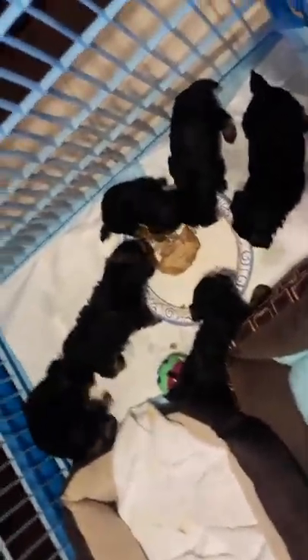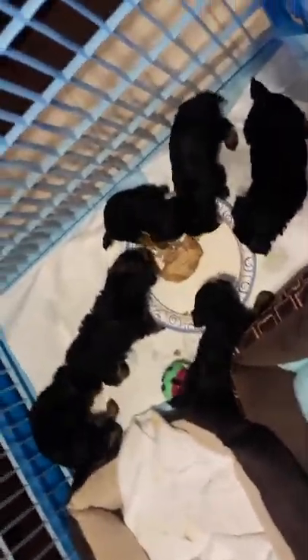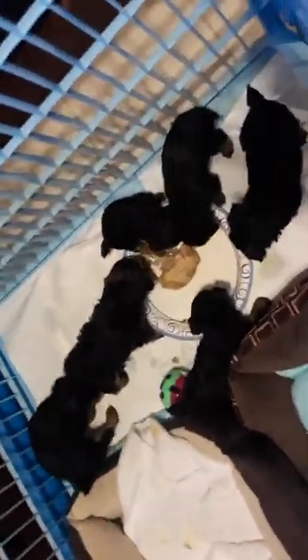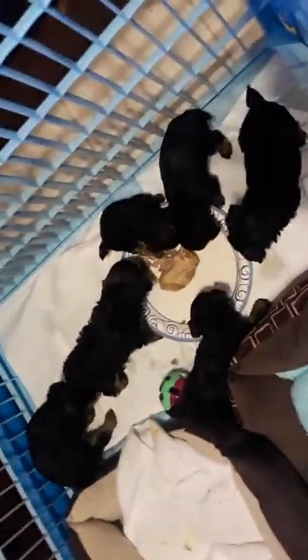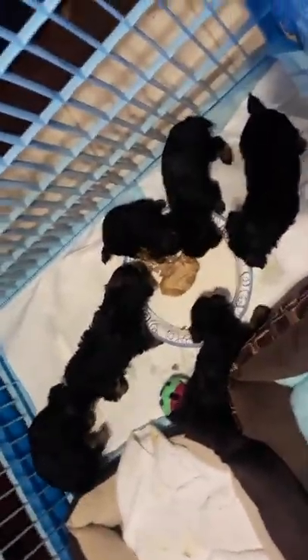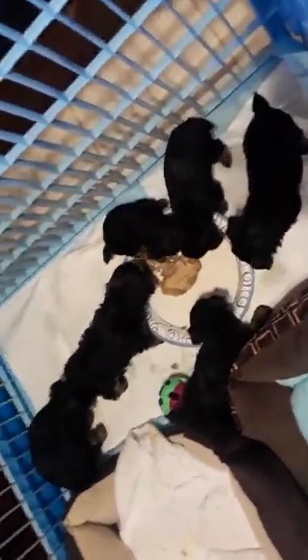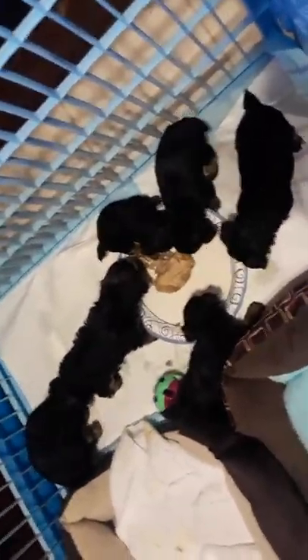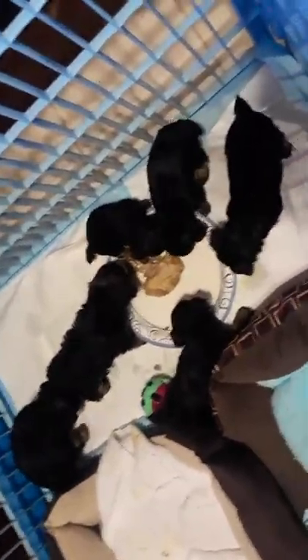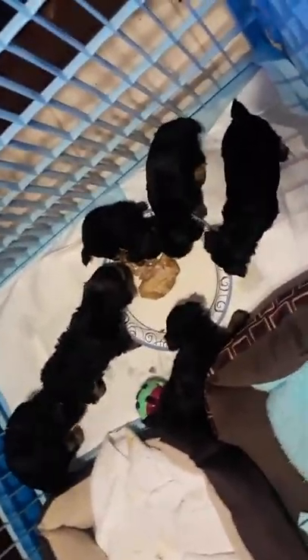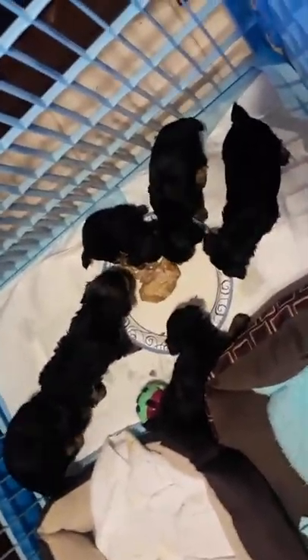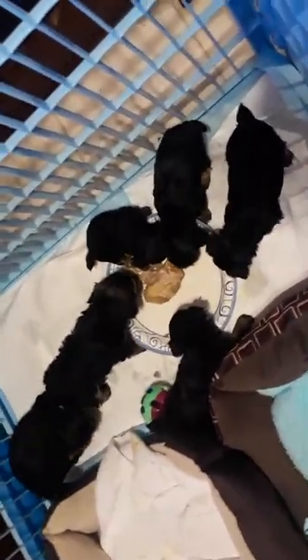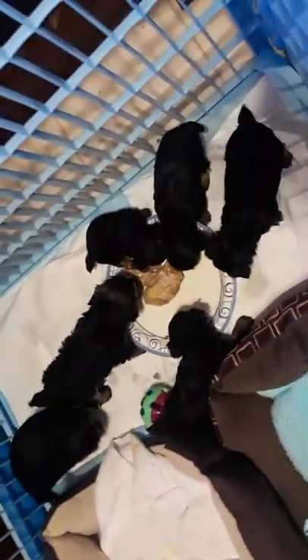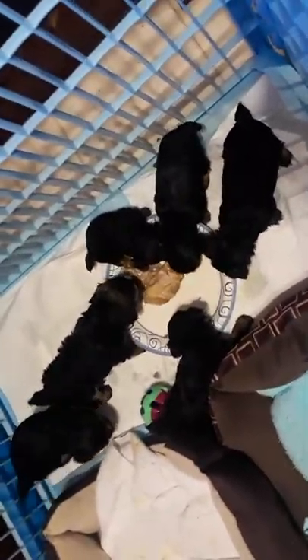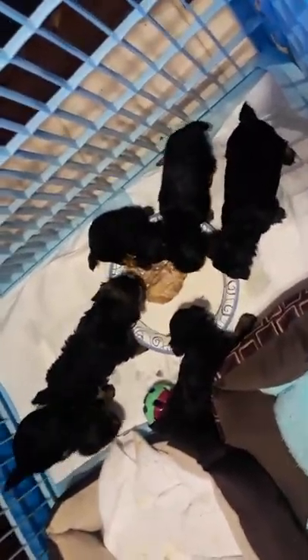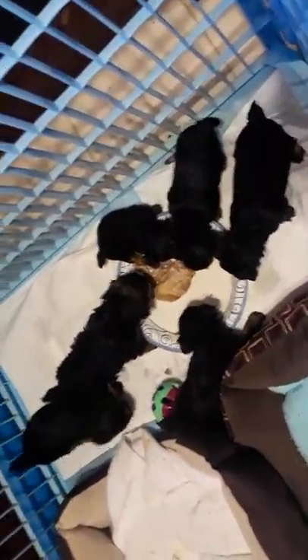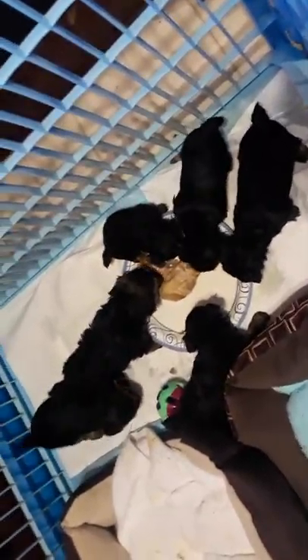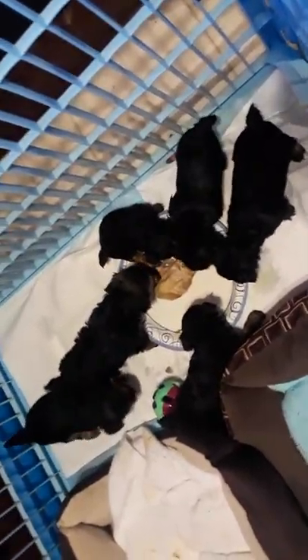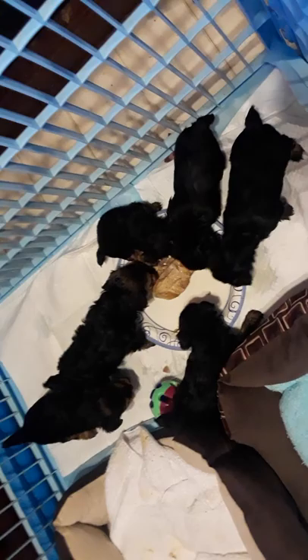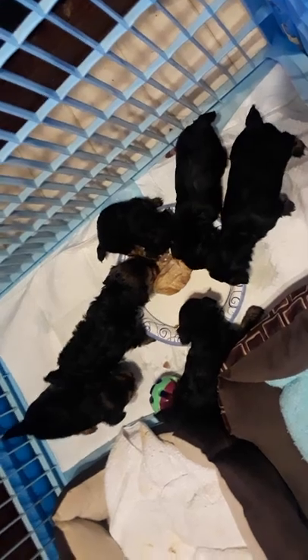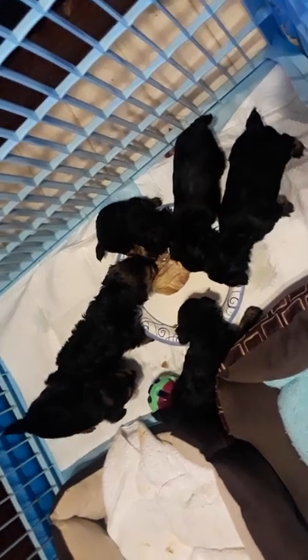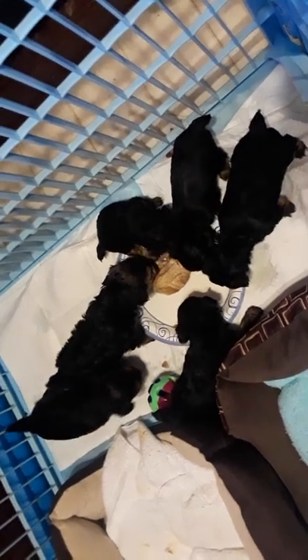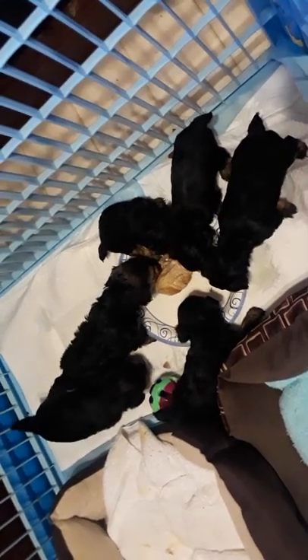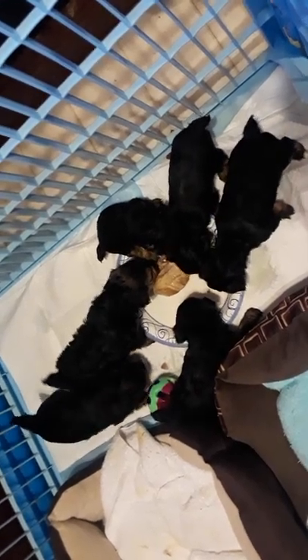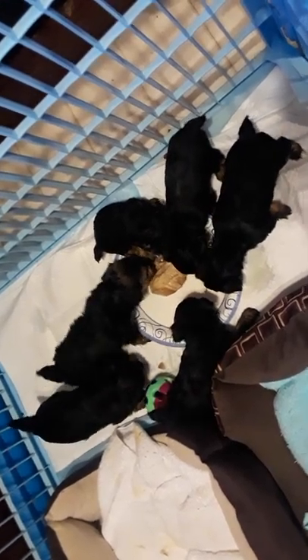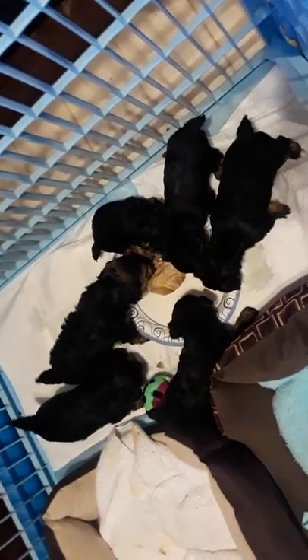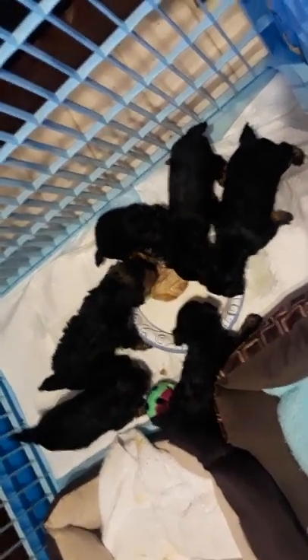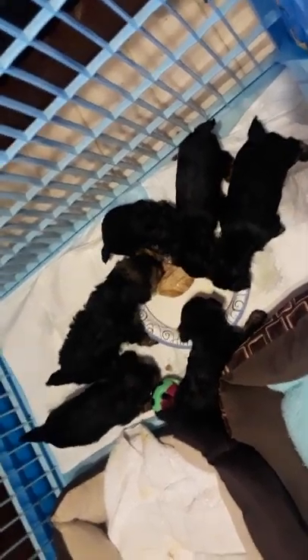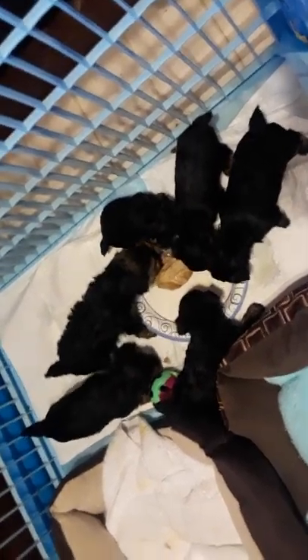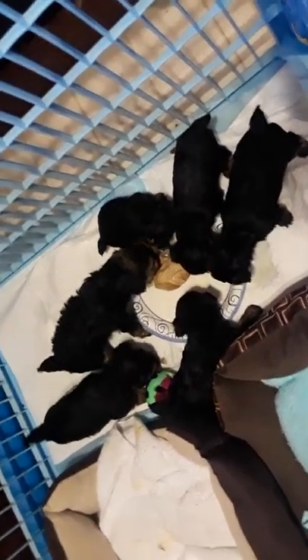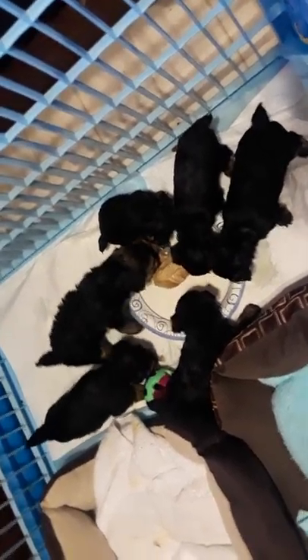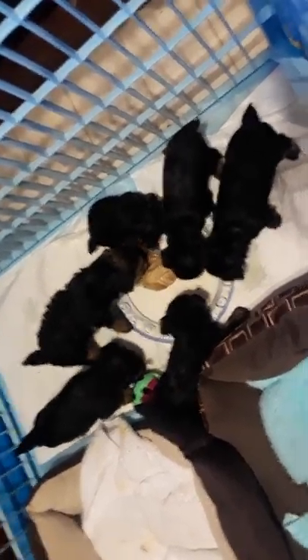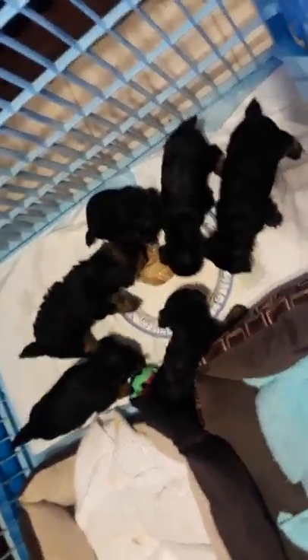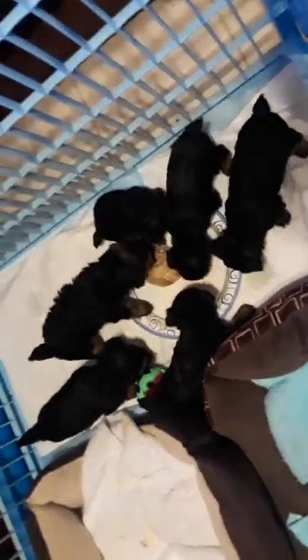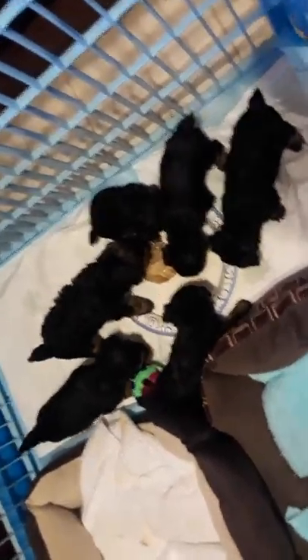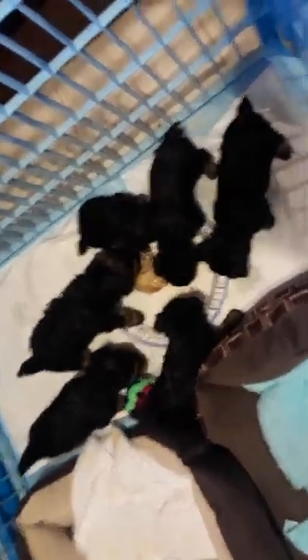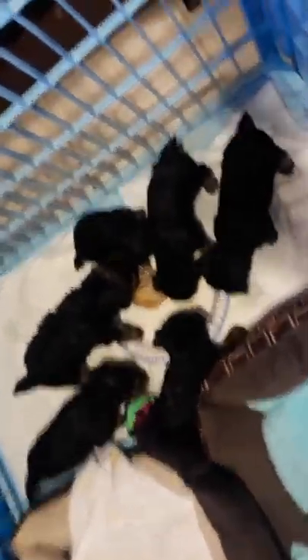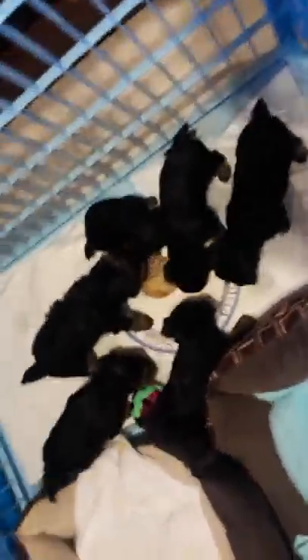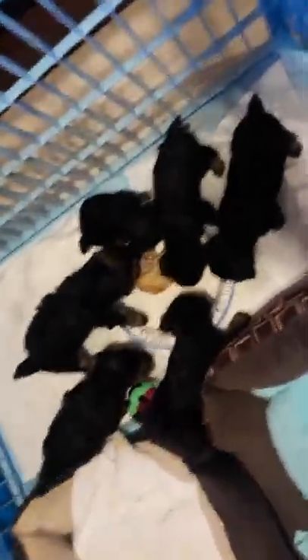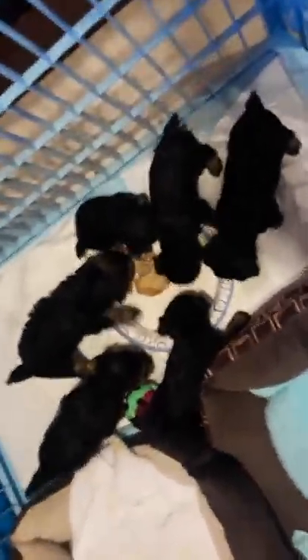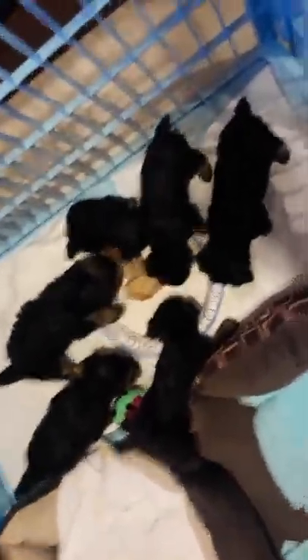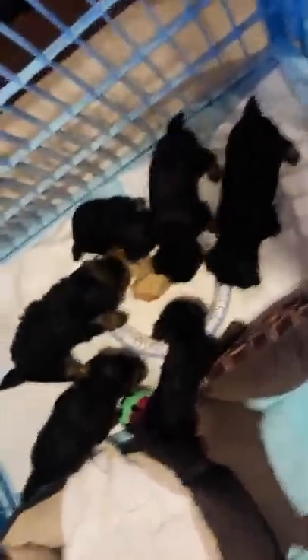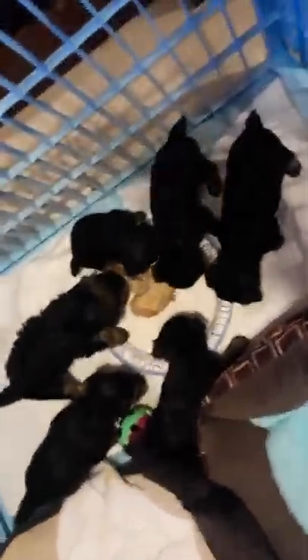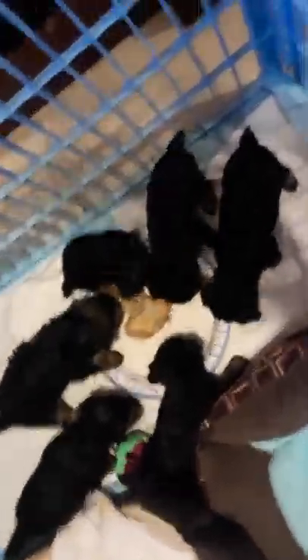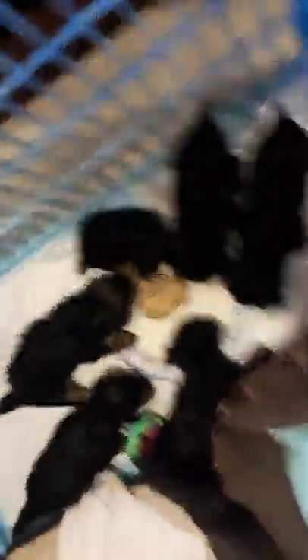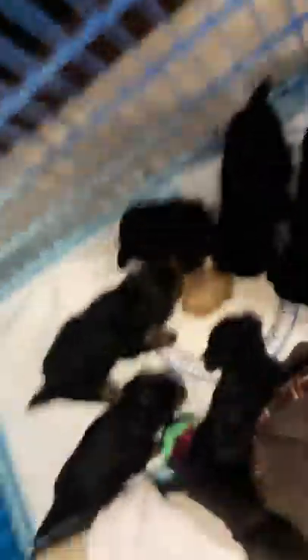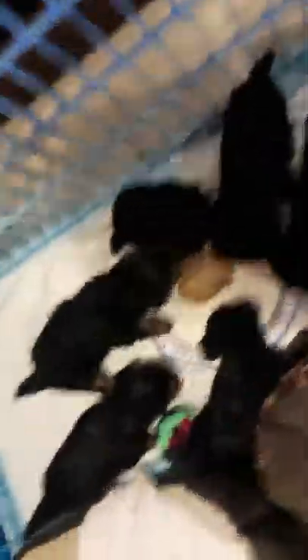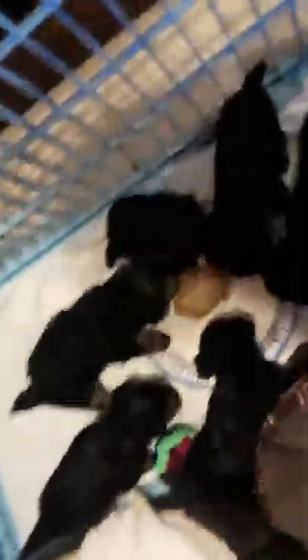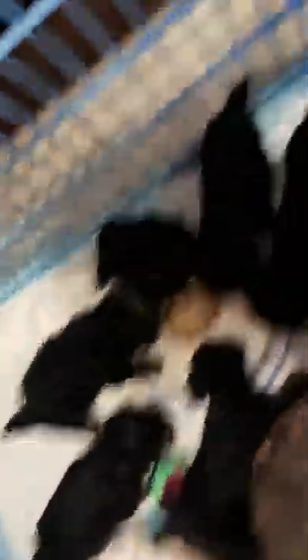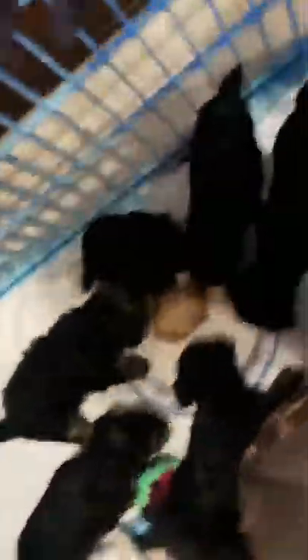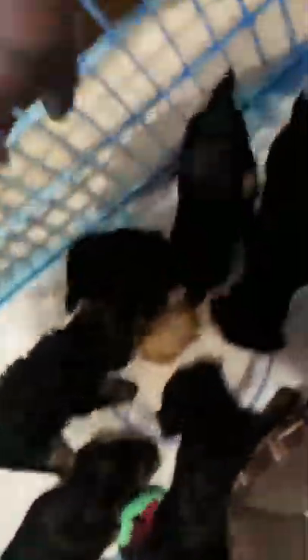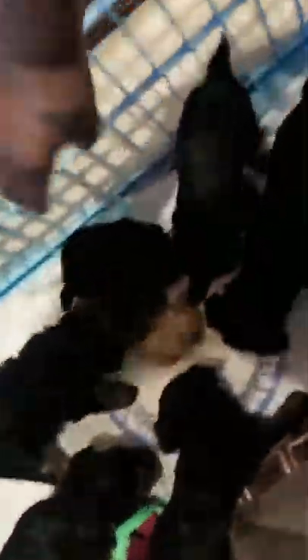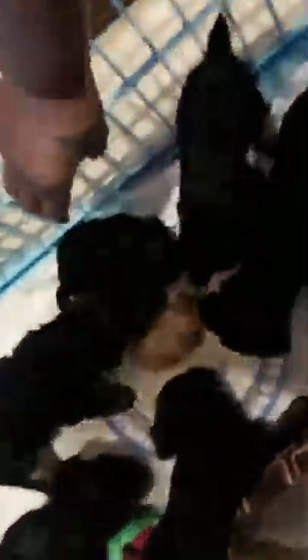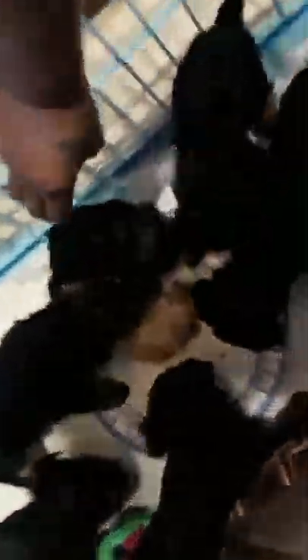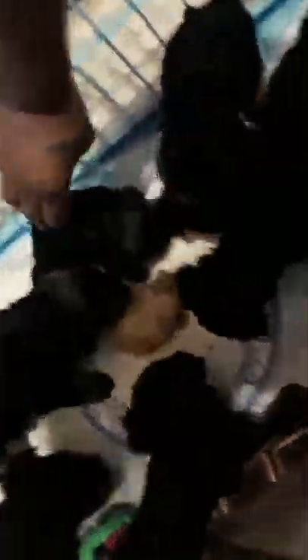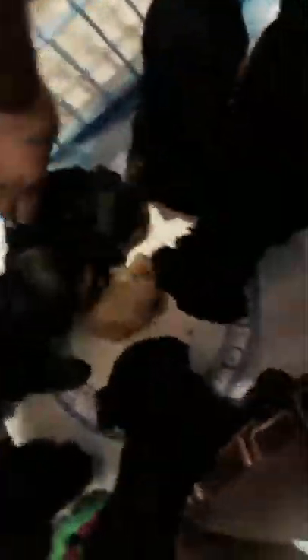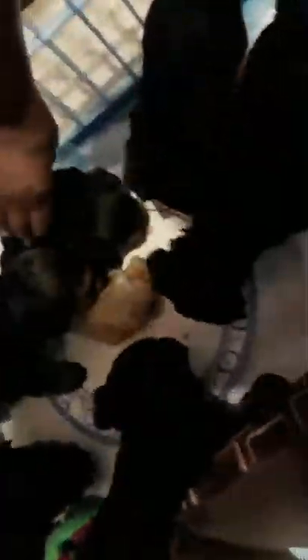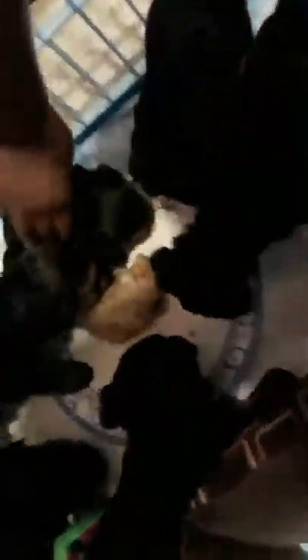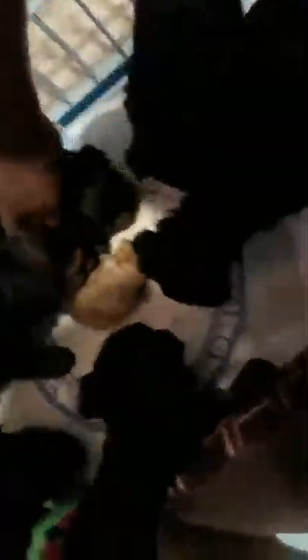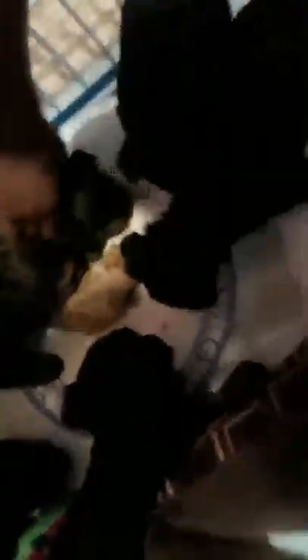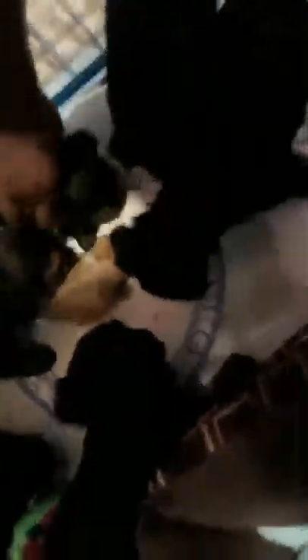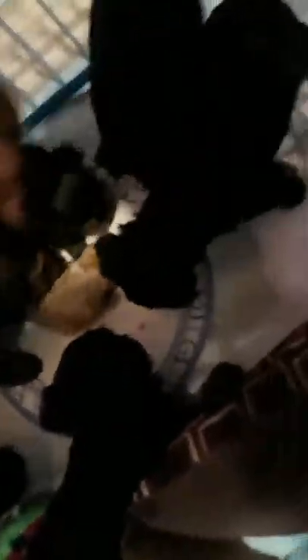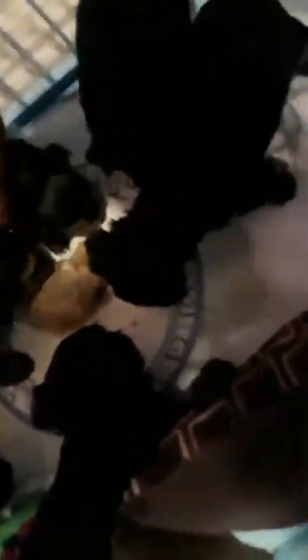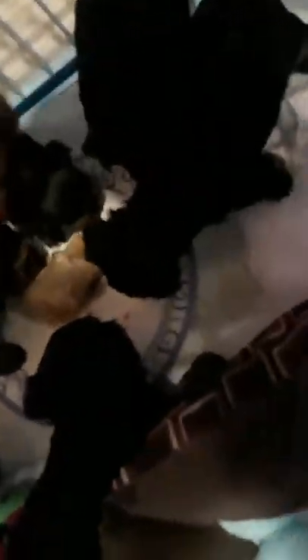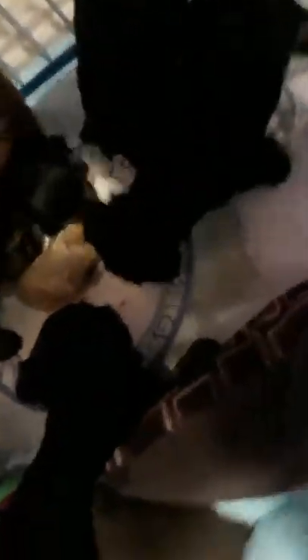As soon as they have their shots, a couple of days later they can go out in the yard.